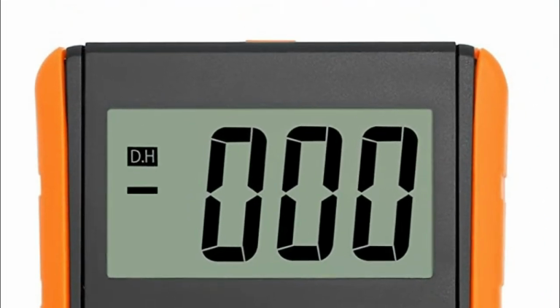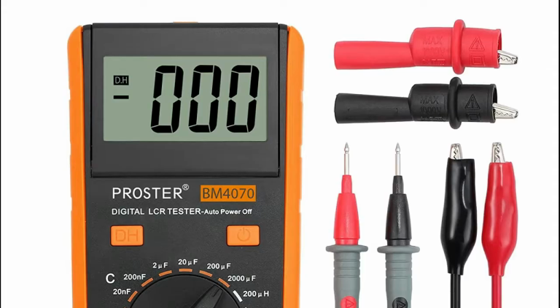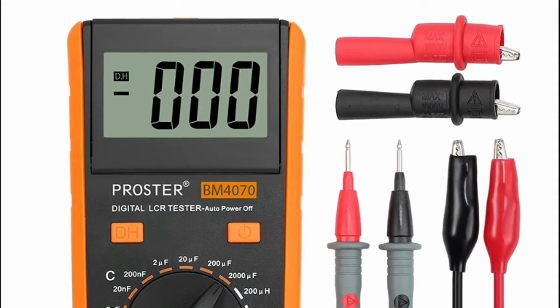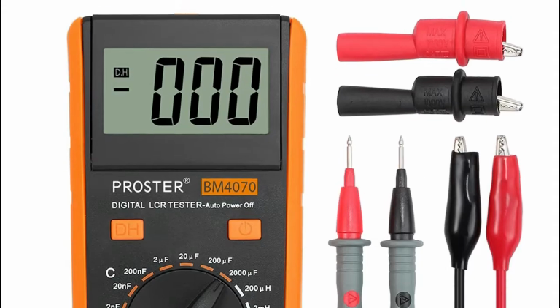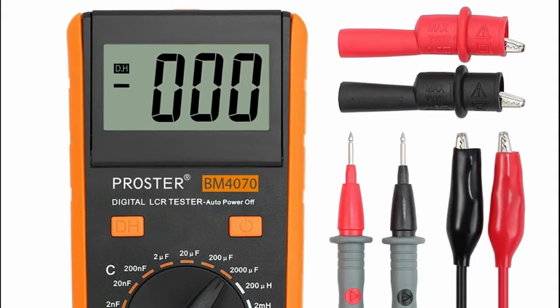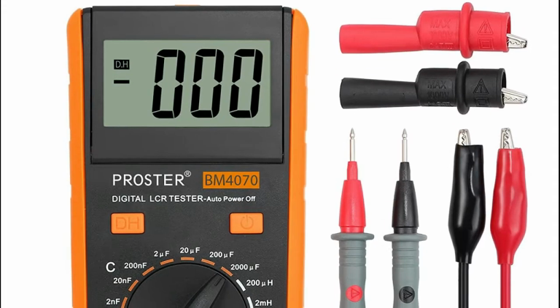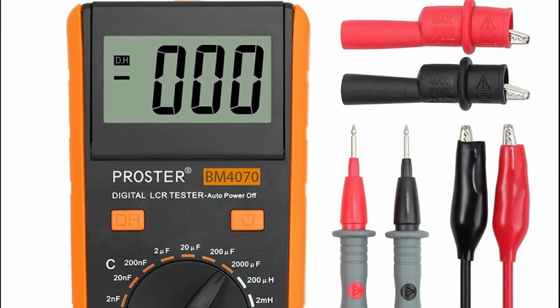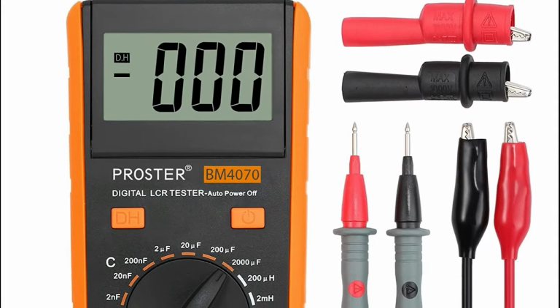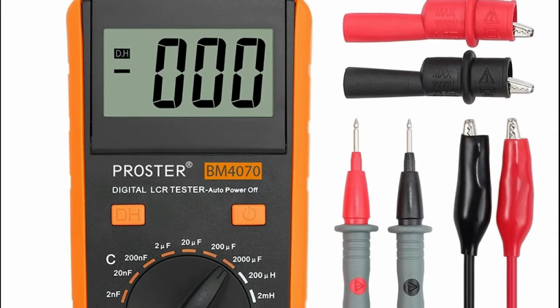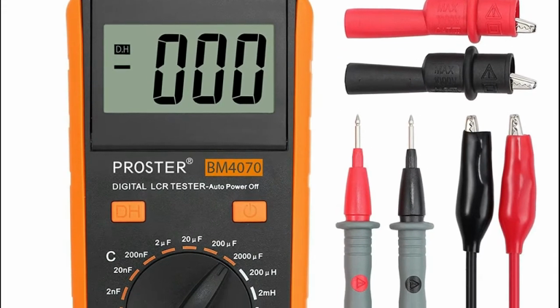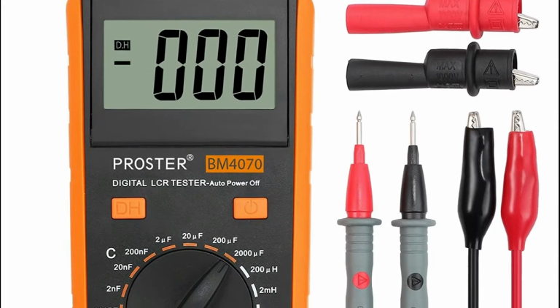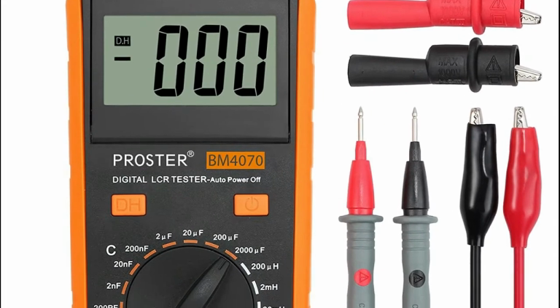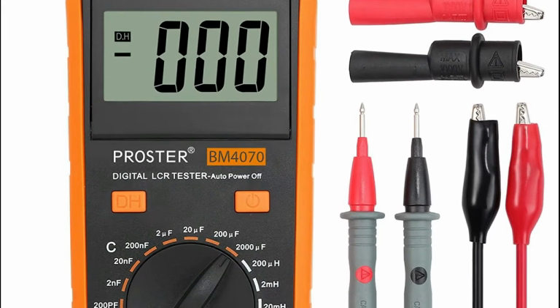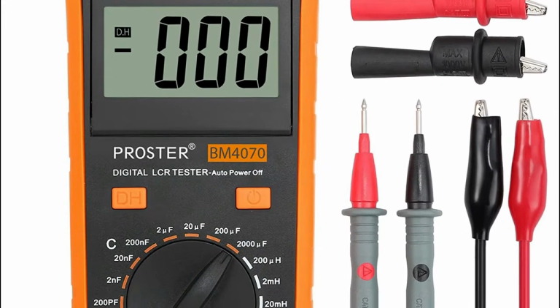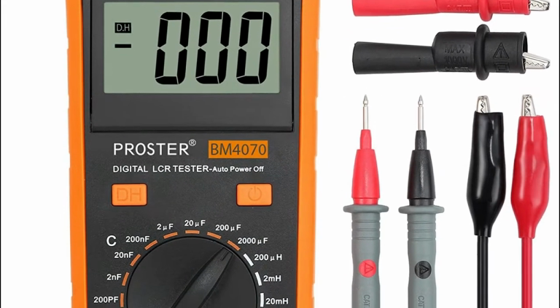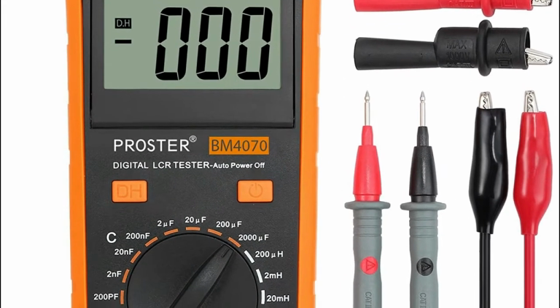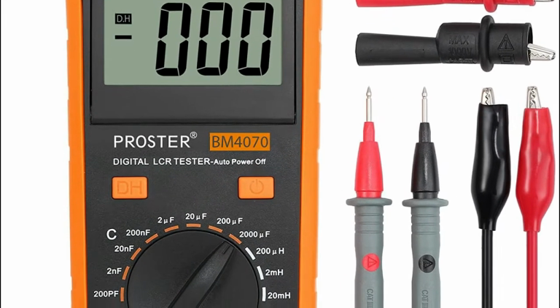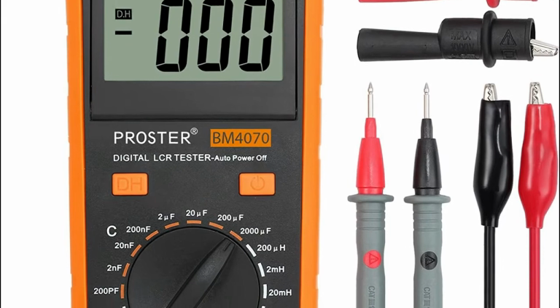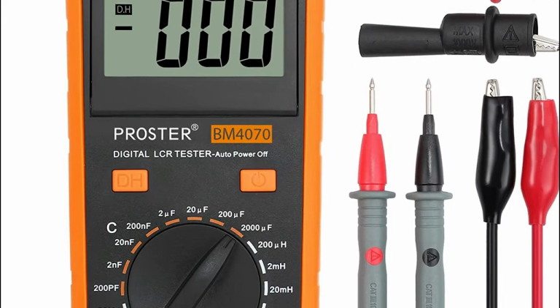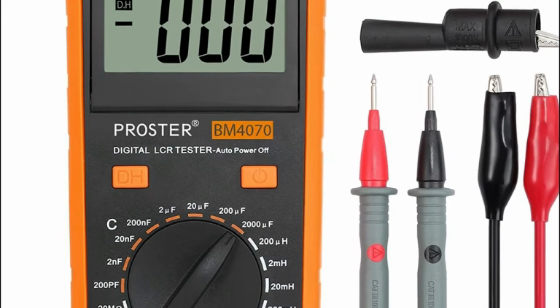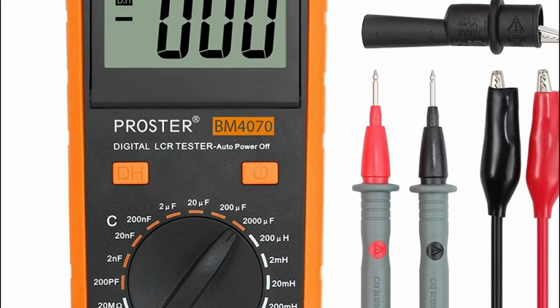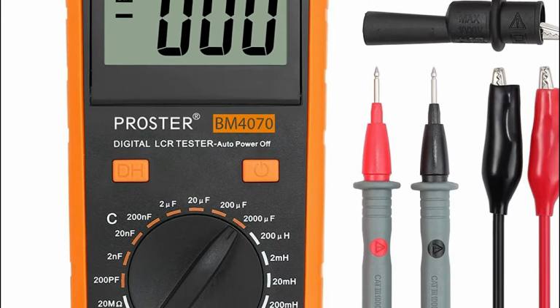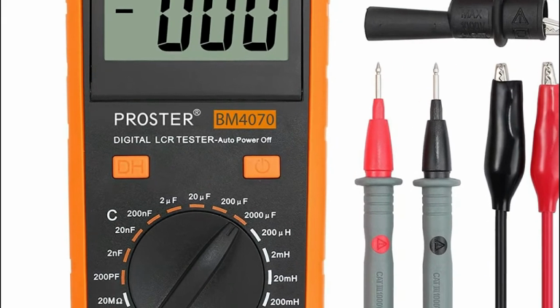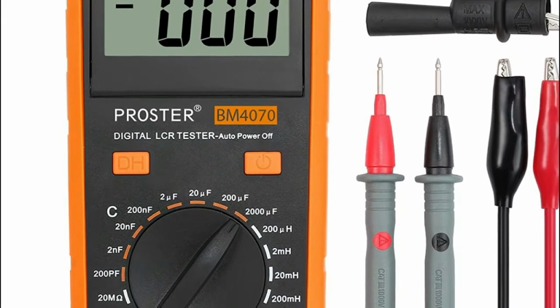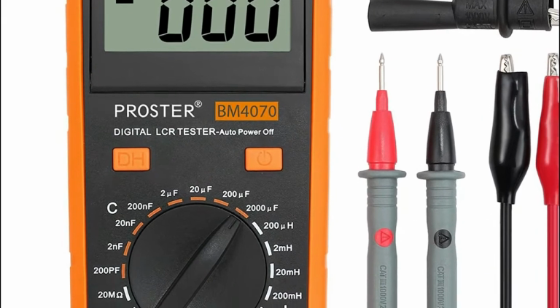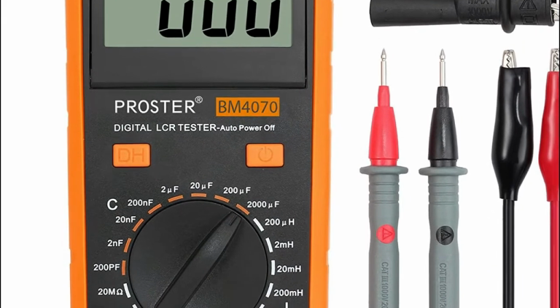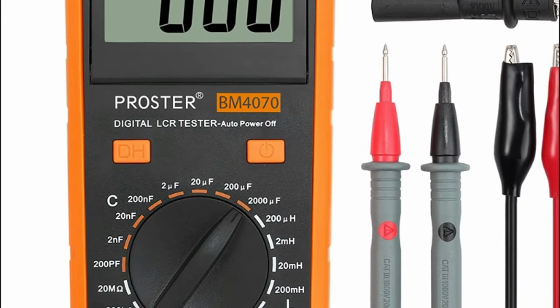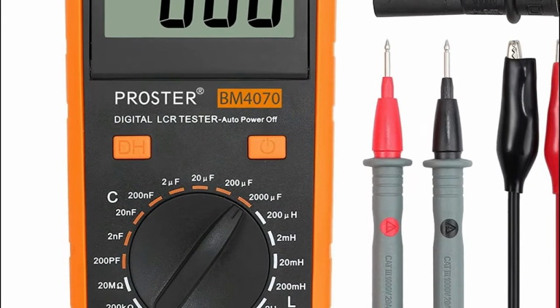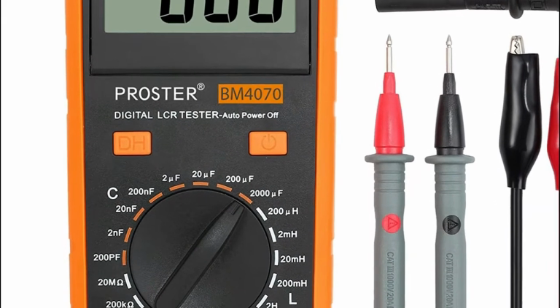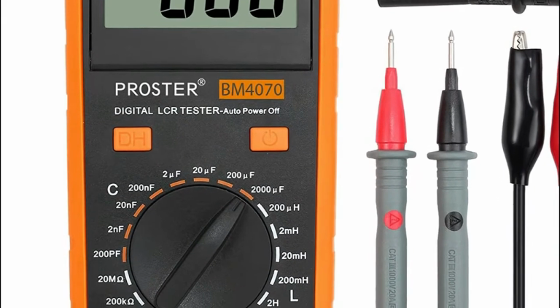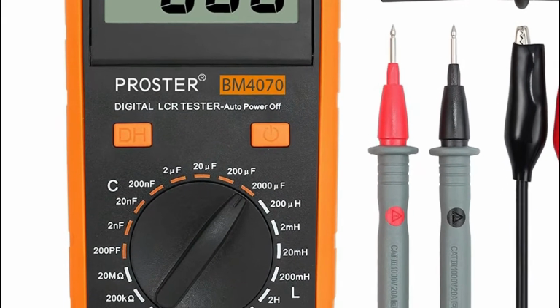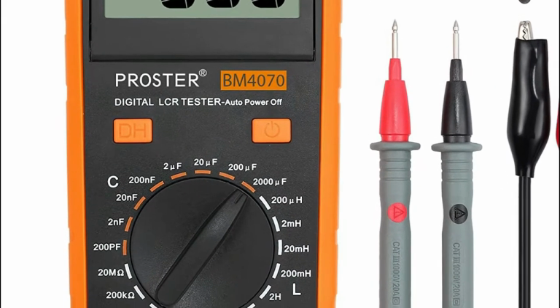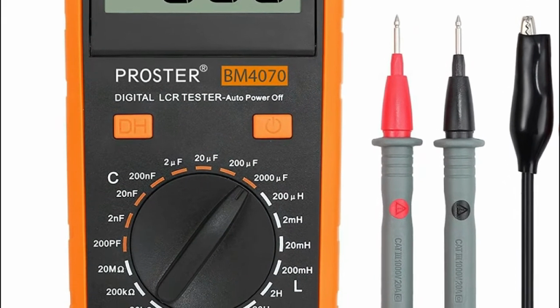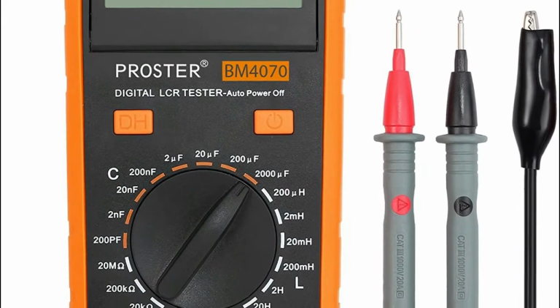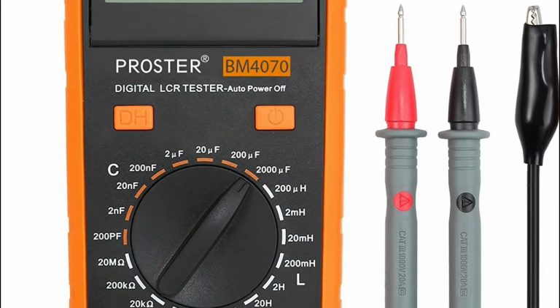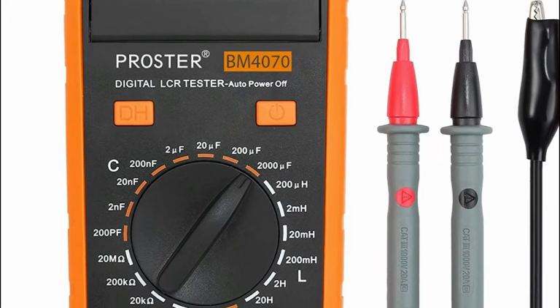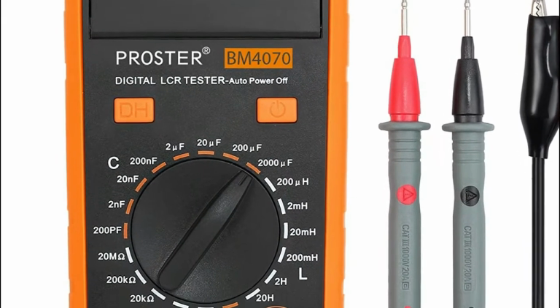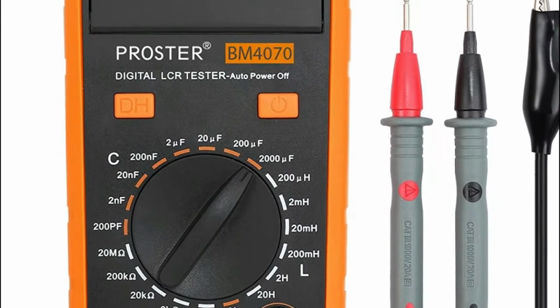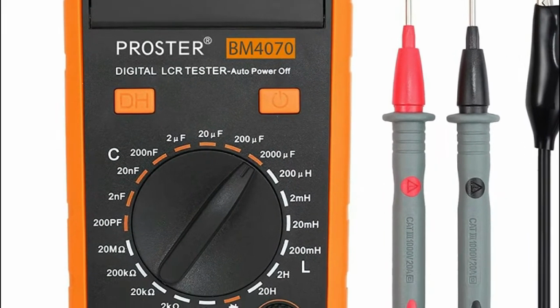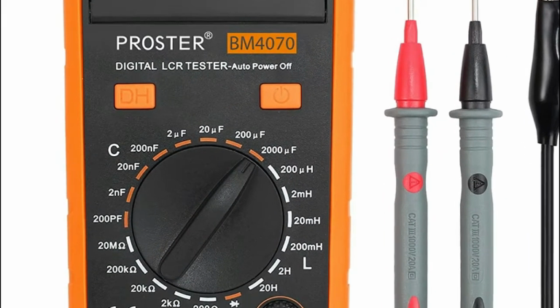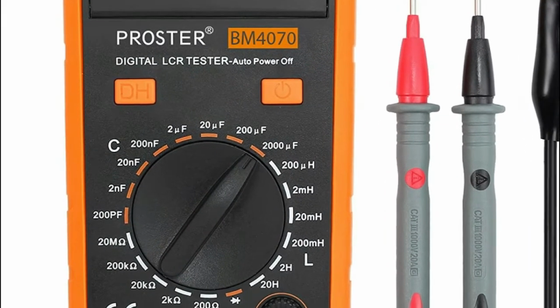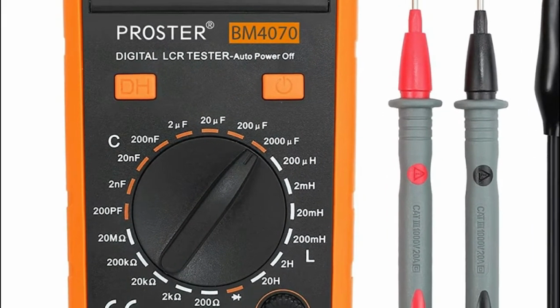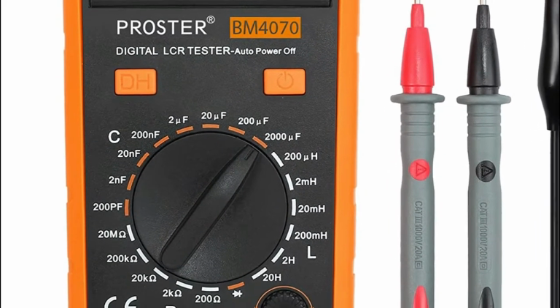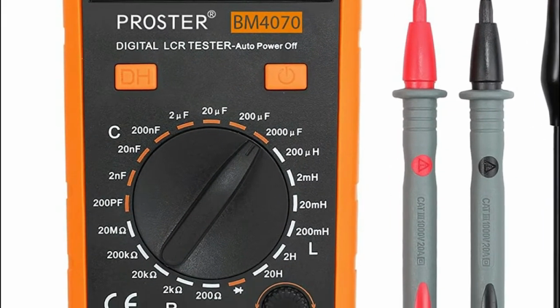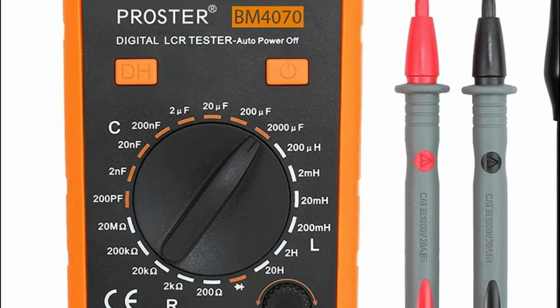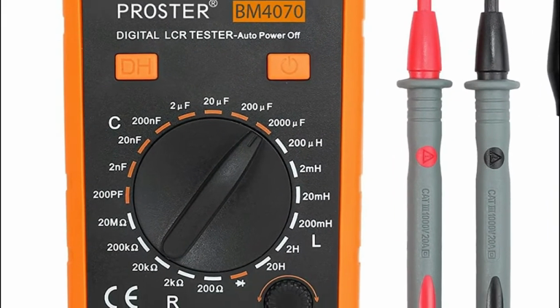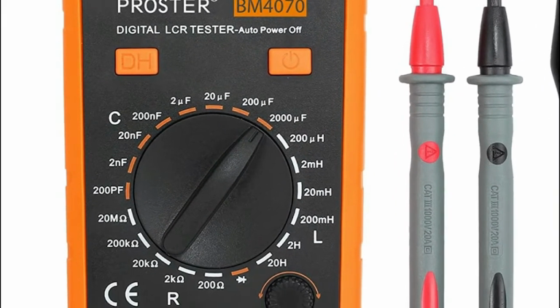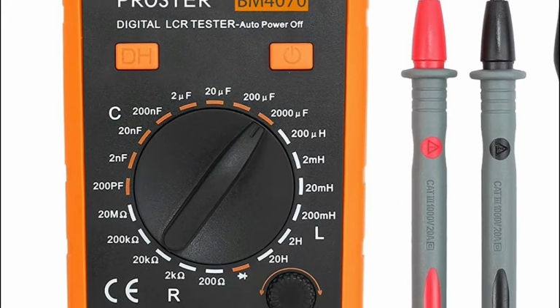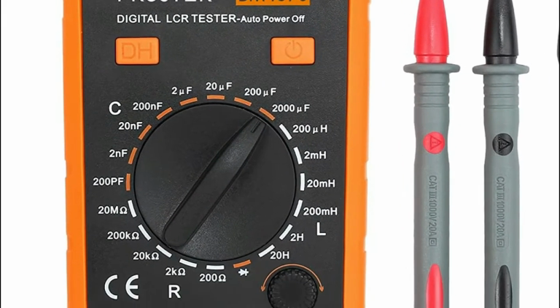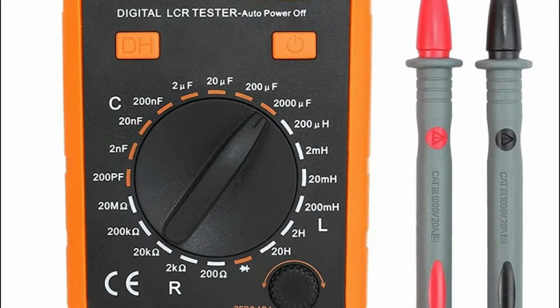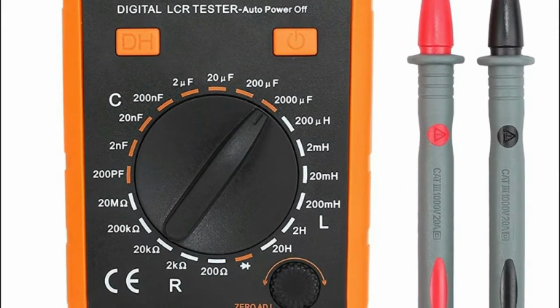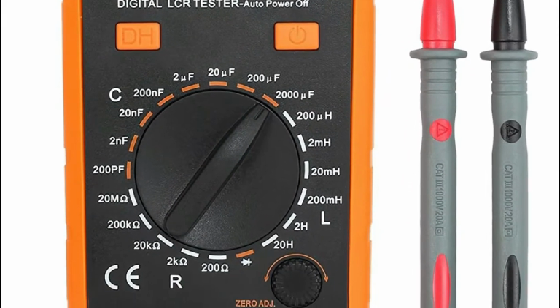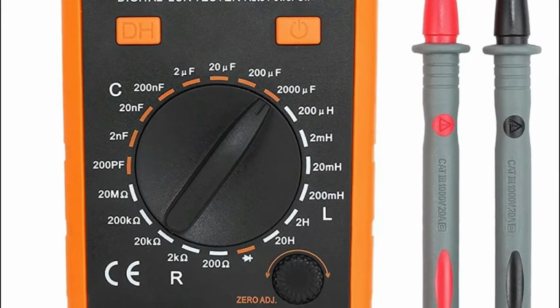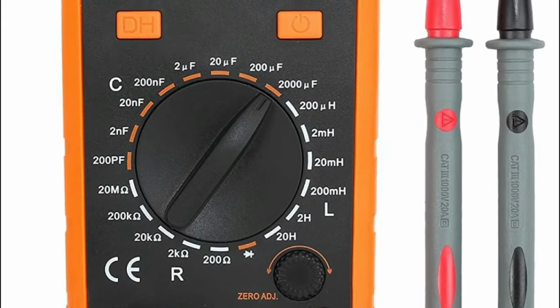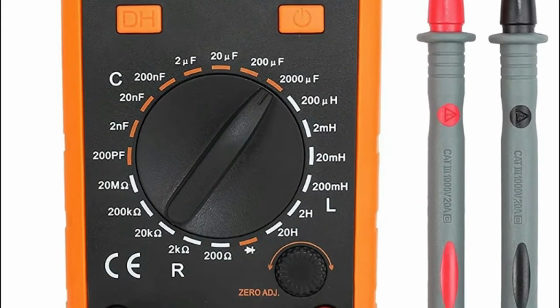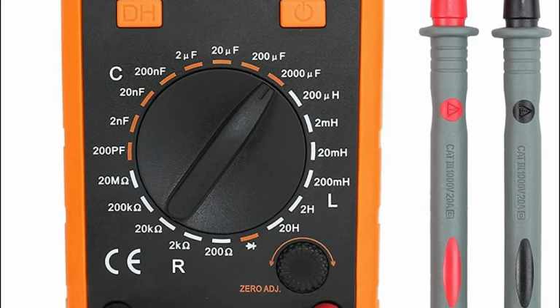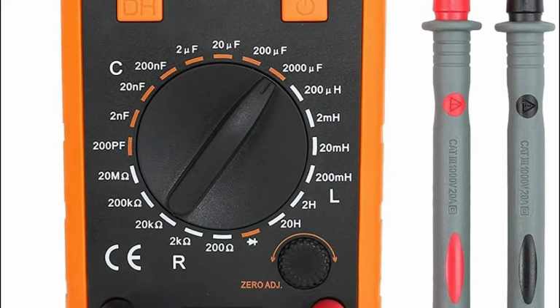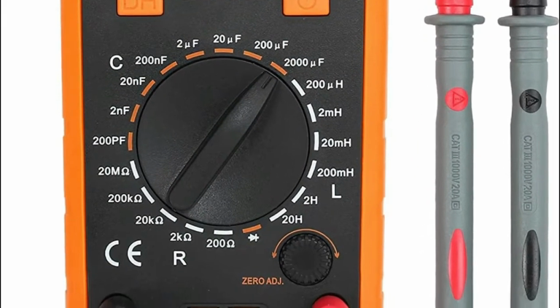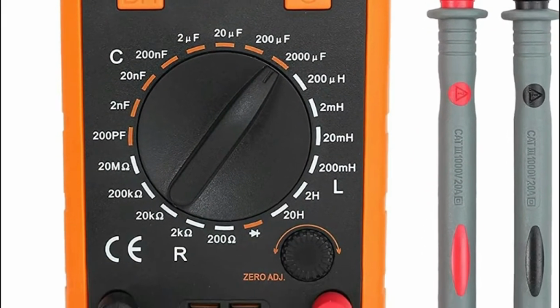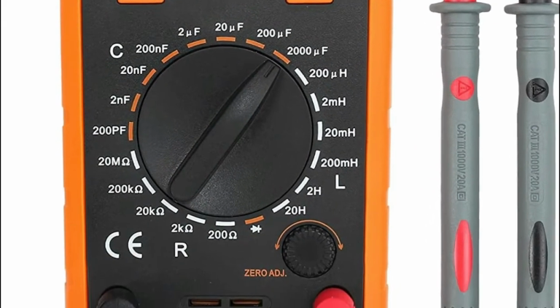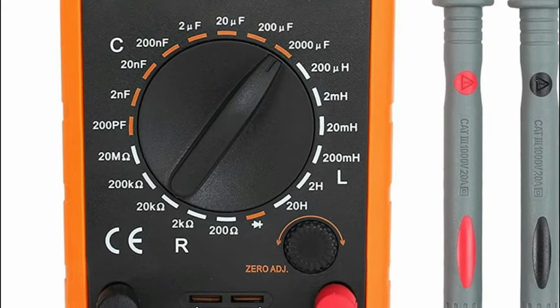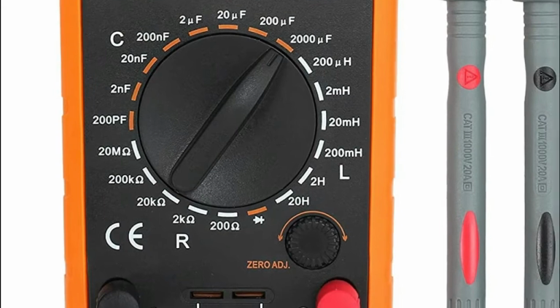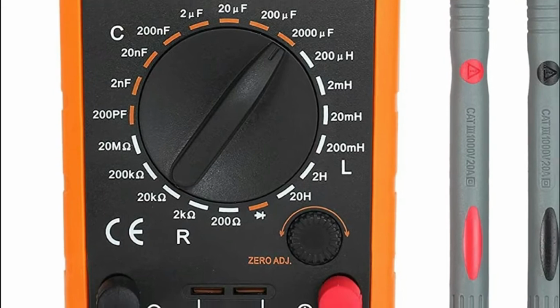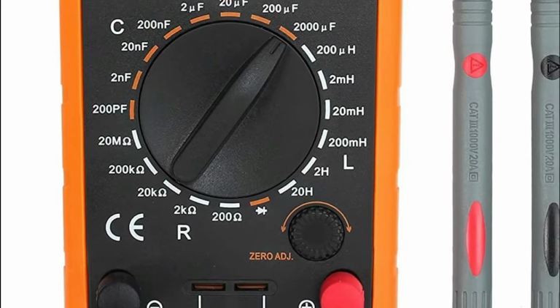The resistance component affects the accuracy, and the measurement results need to be subtracted from the data displayed before the measurement.